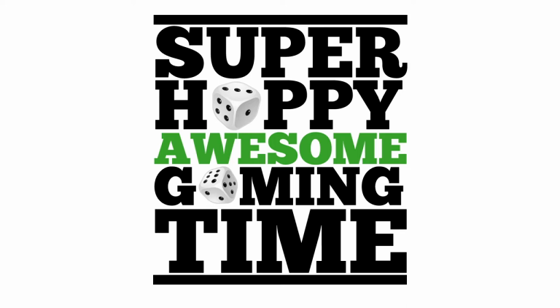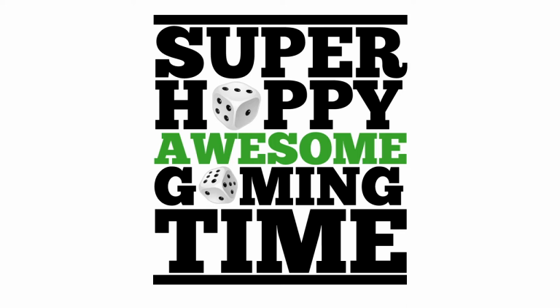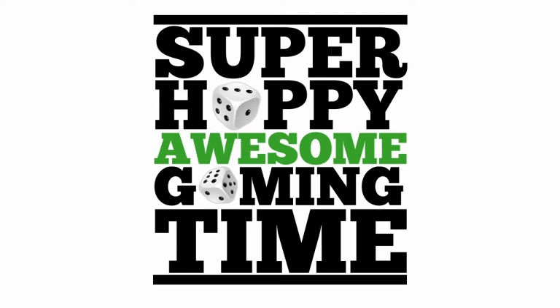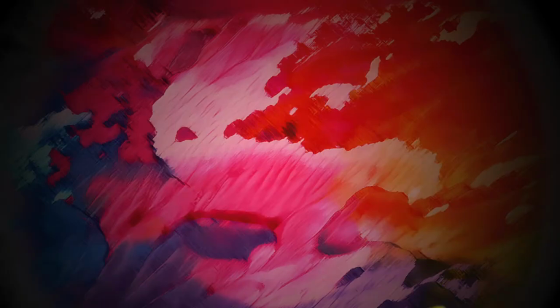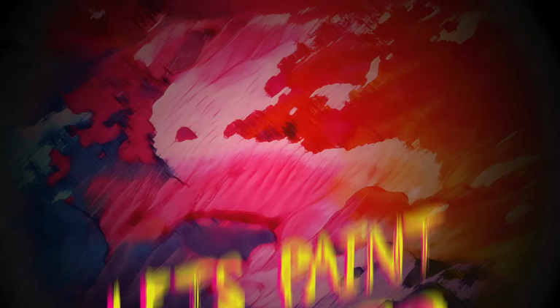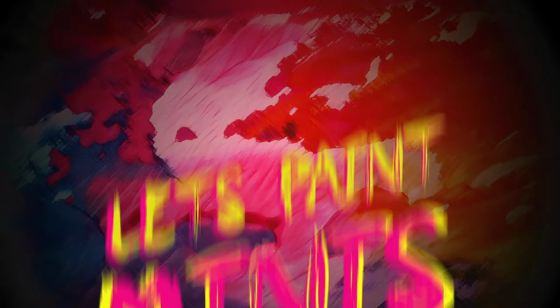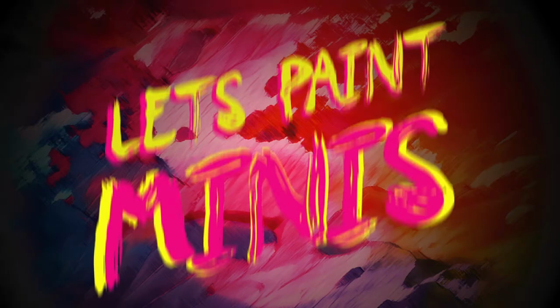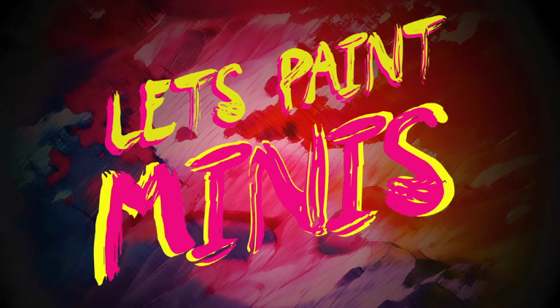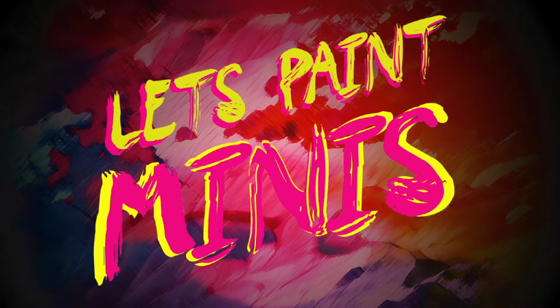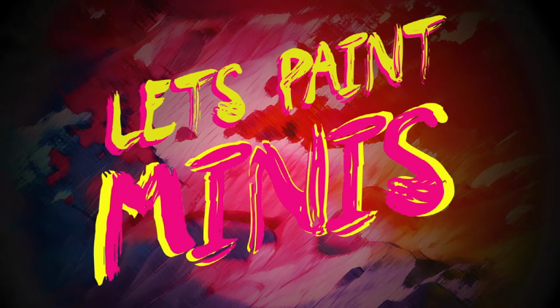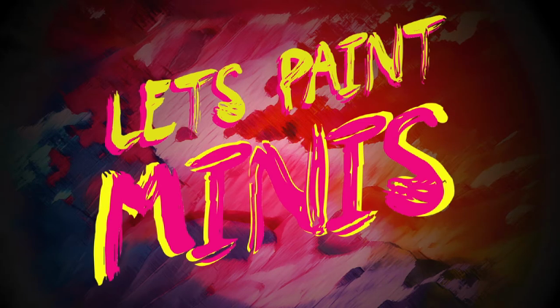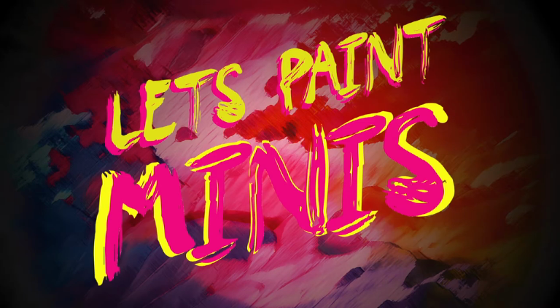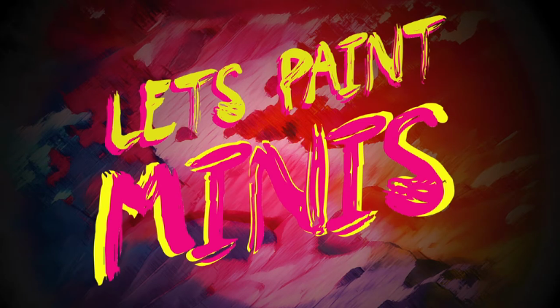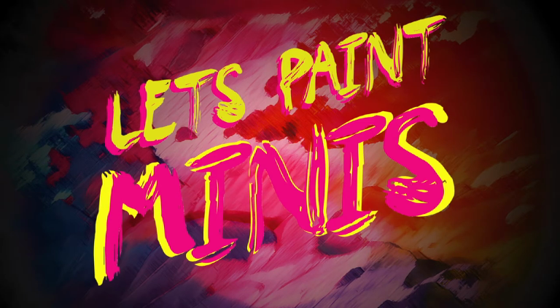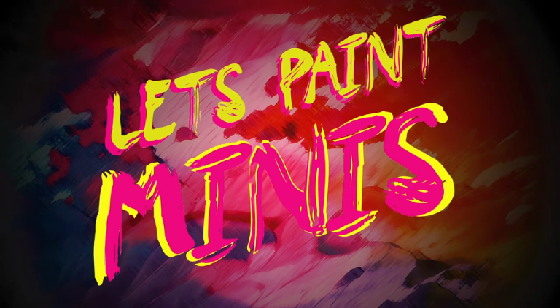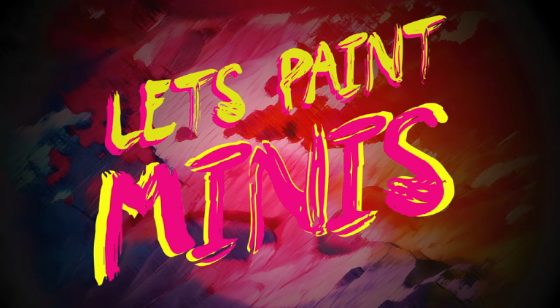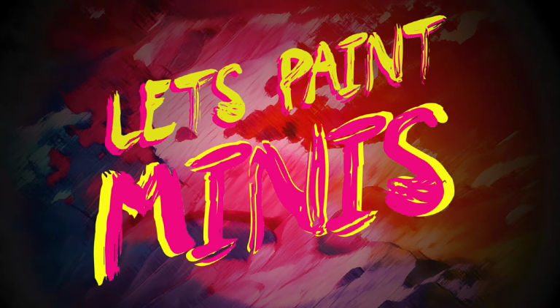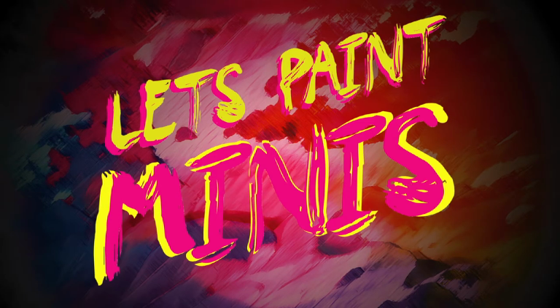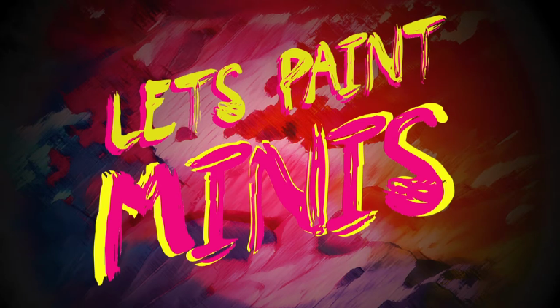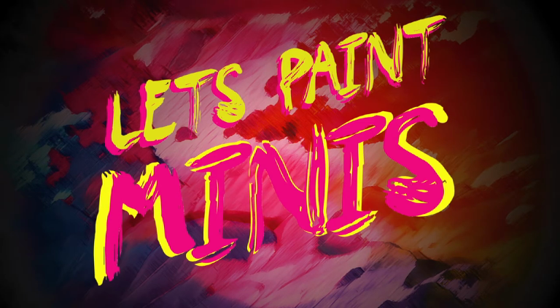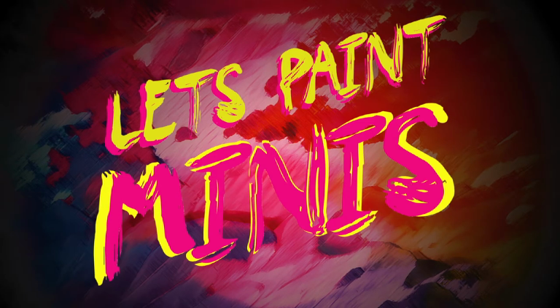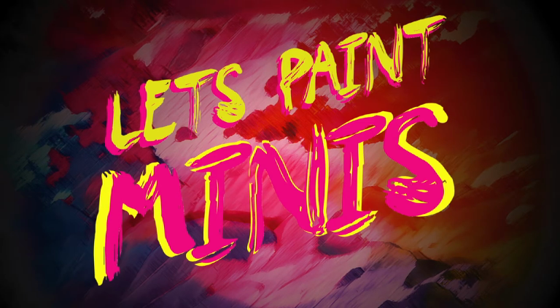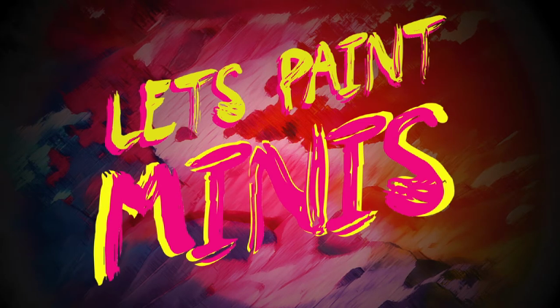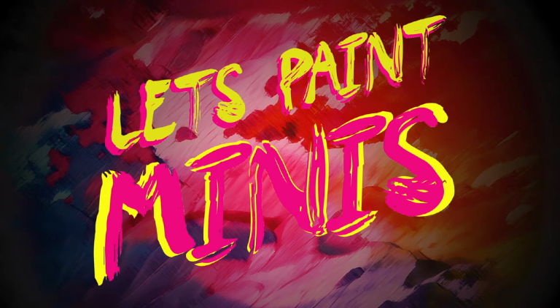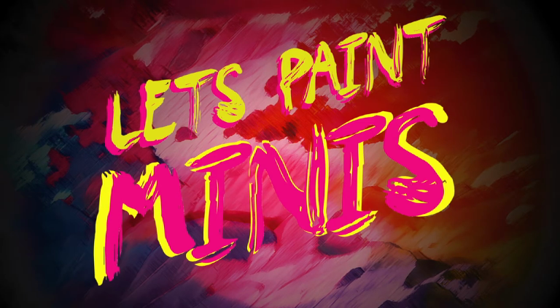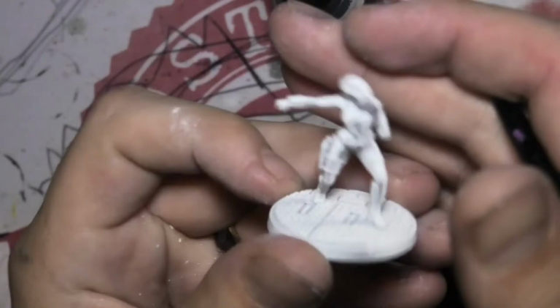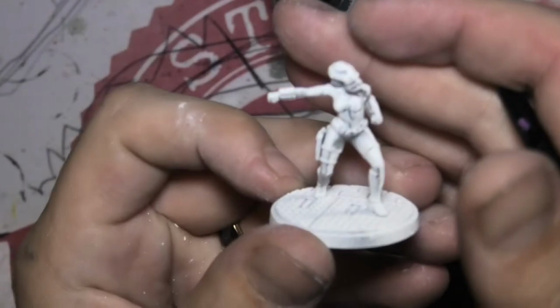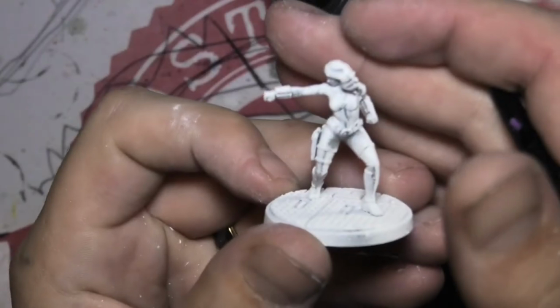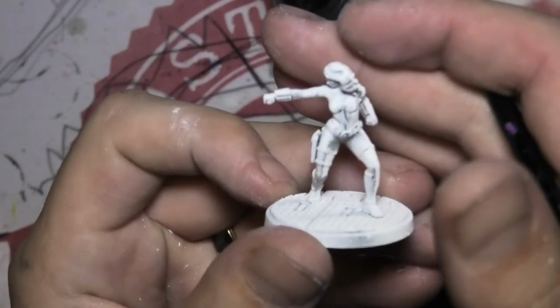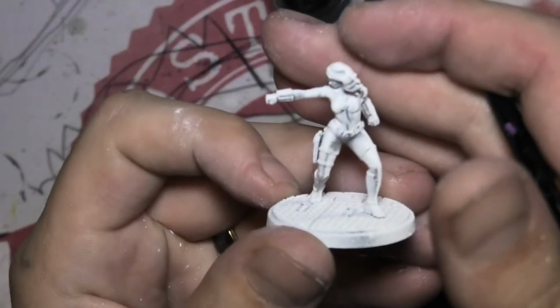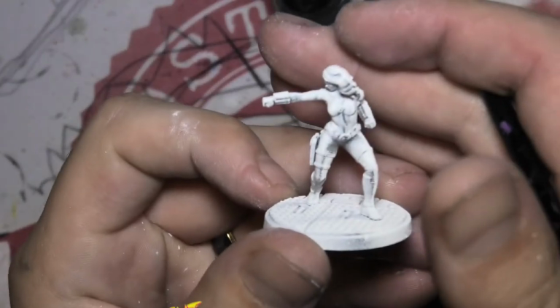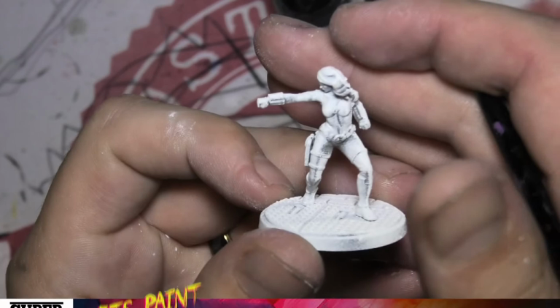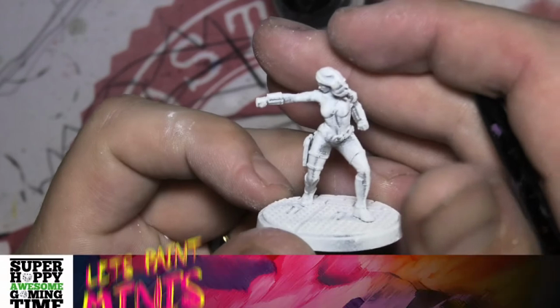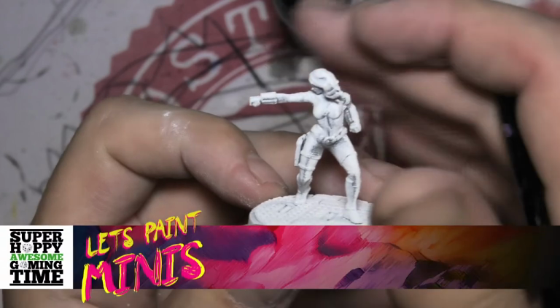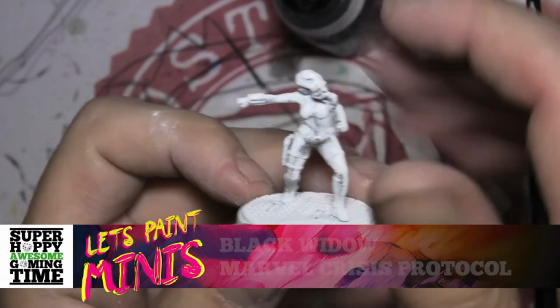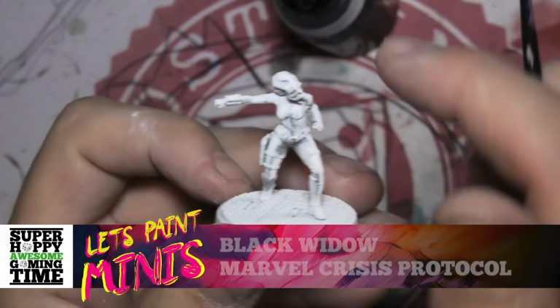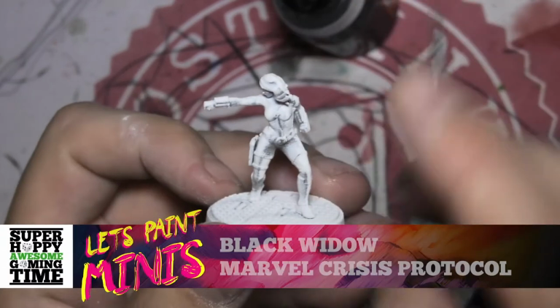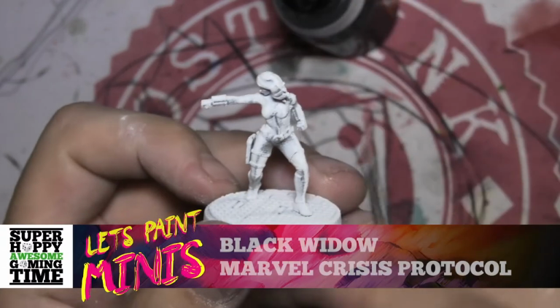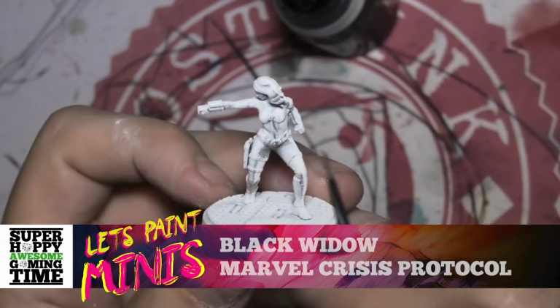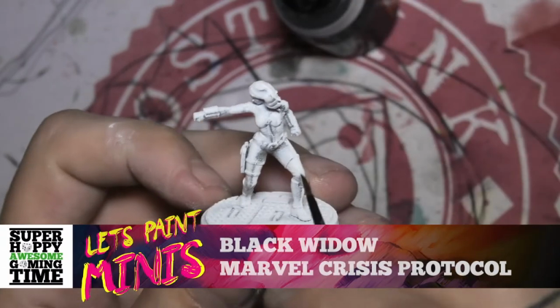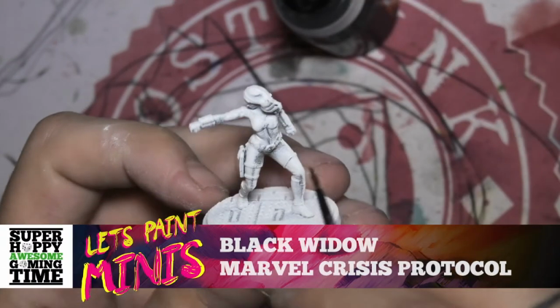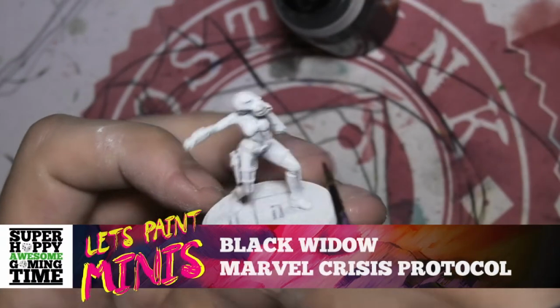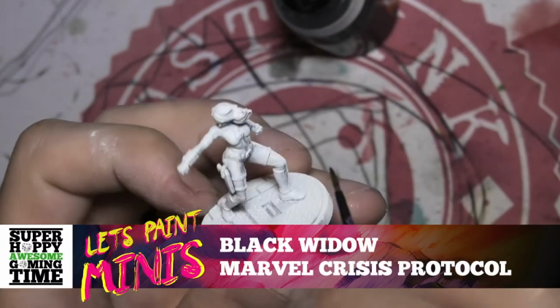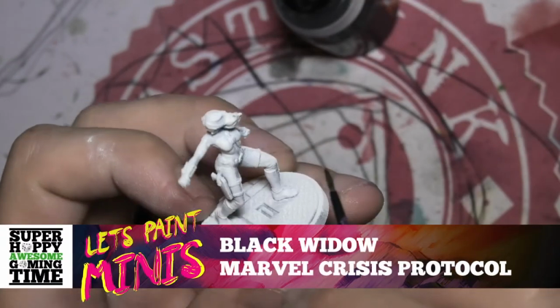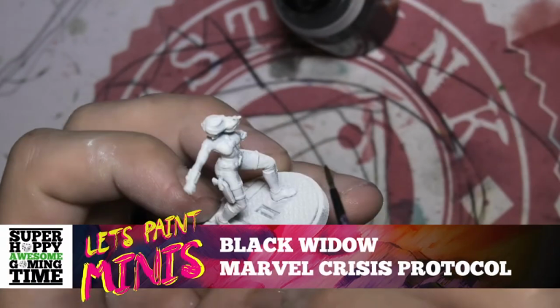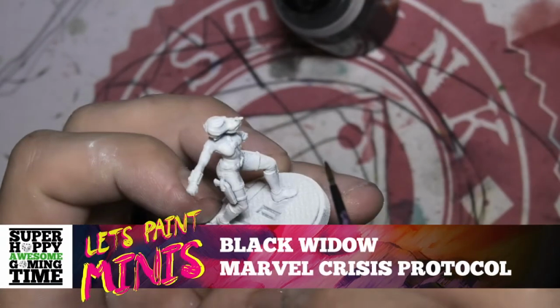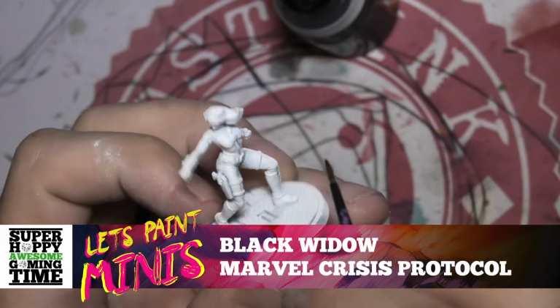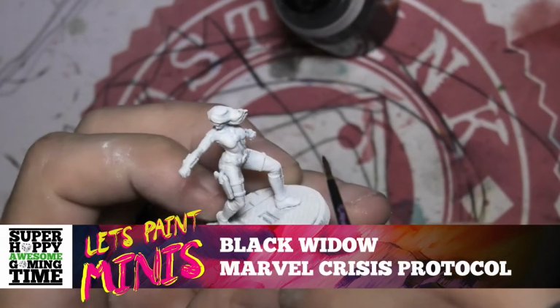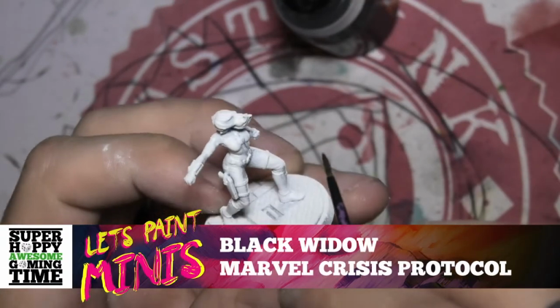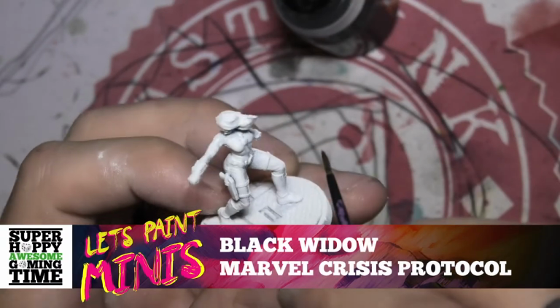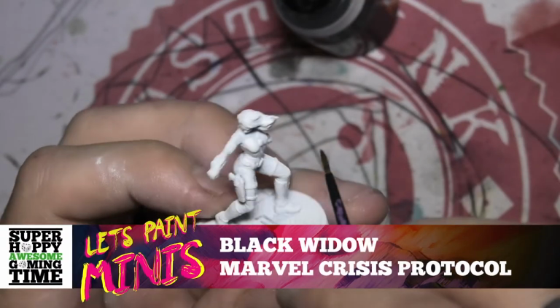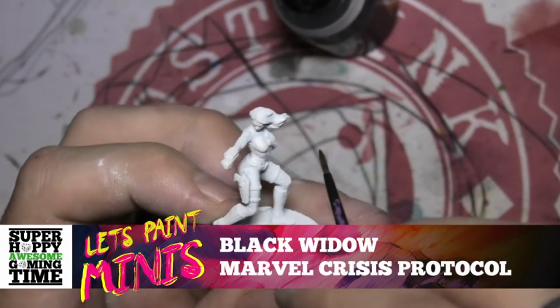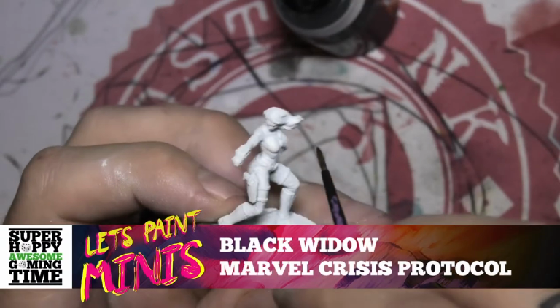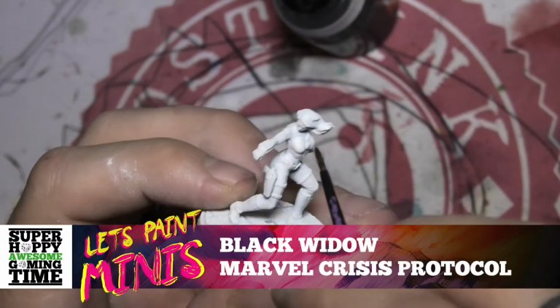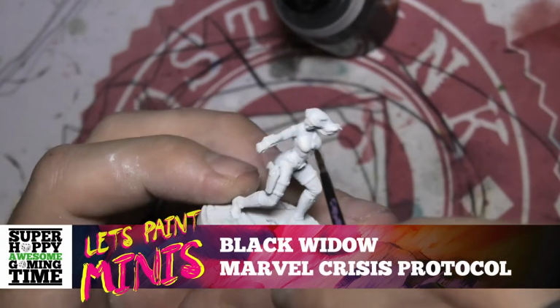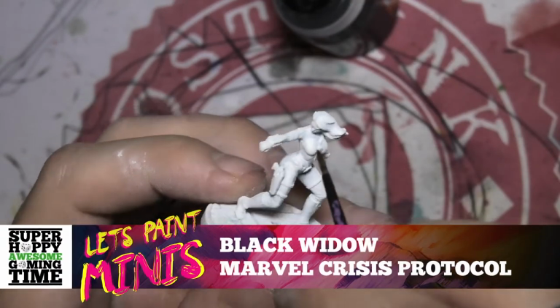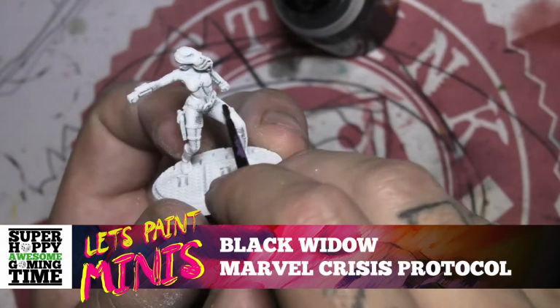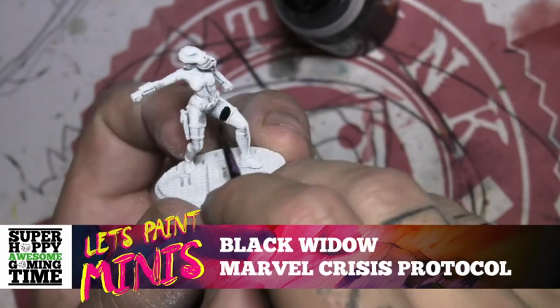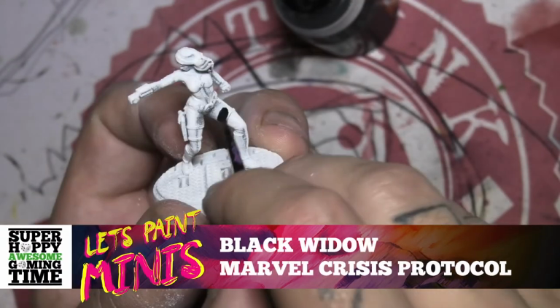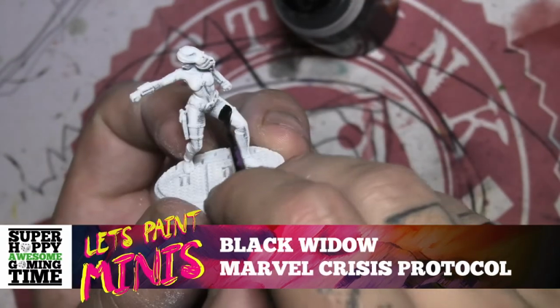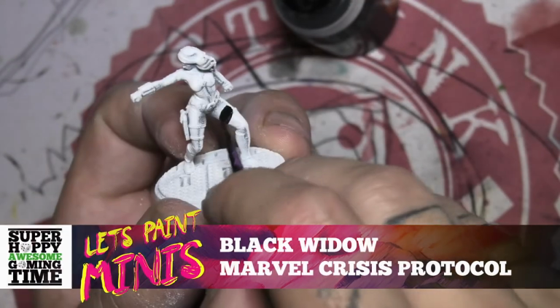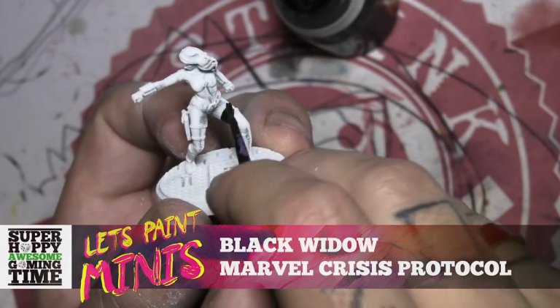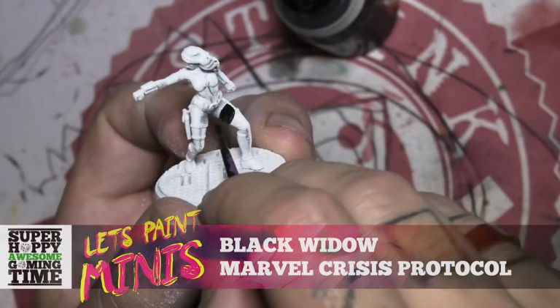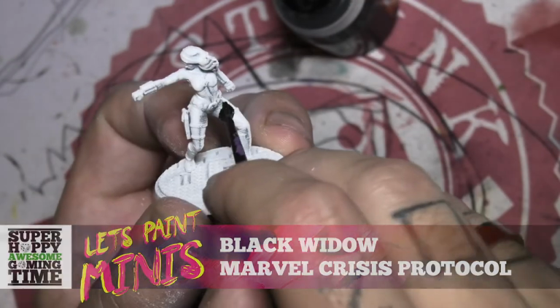G'day gamers, we are back with another Let's Paint Minis. Today we are doing Black Widow from Marvel Crisis Protocol.